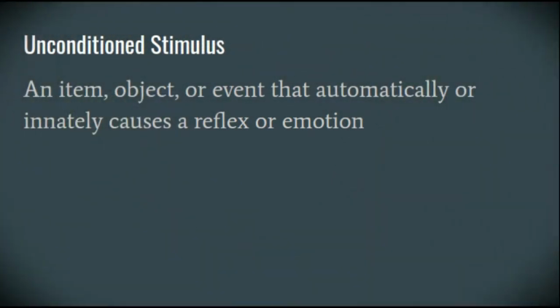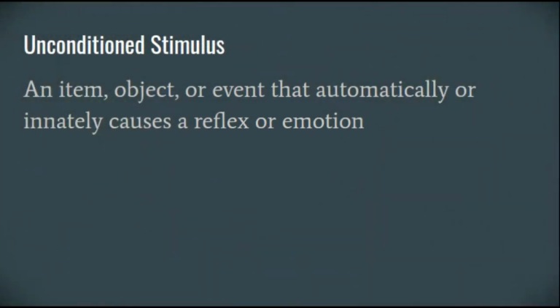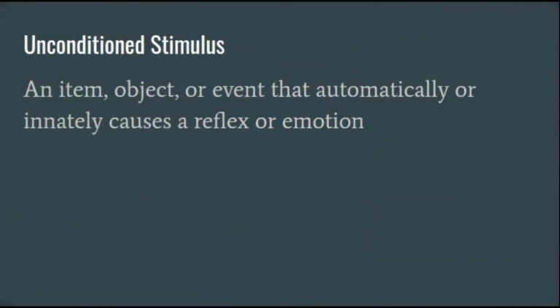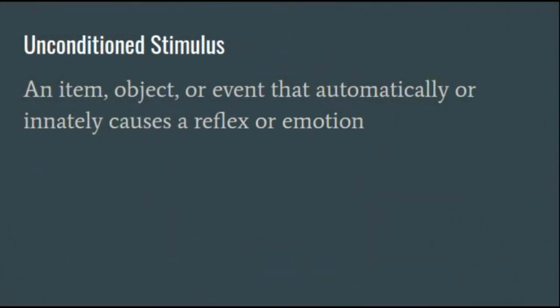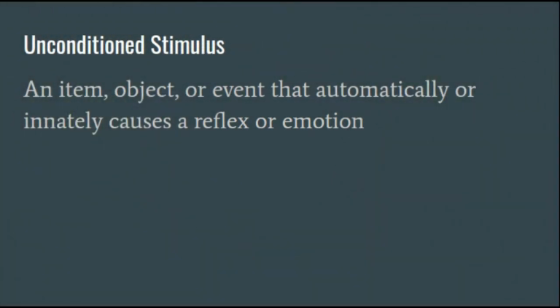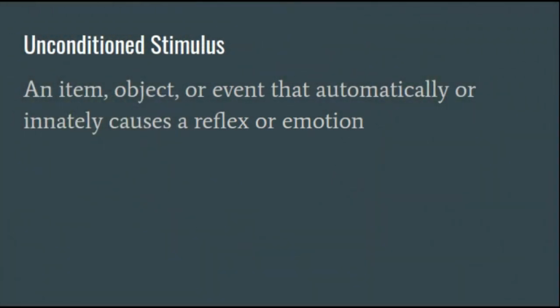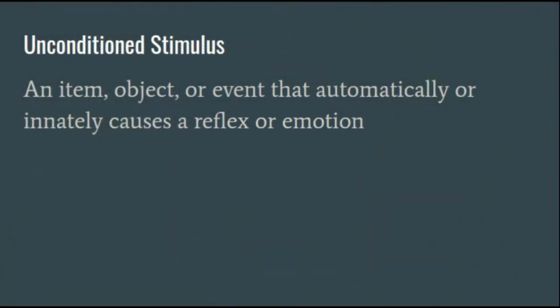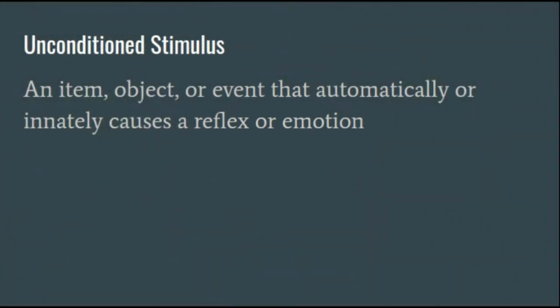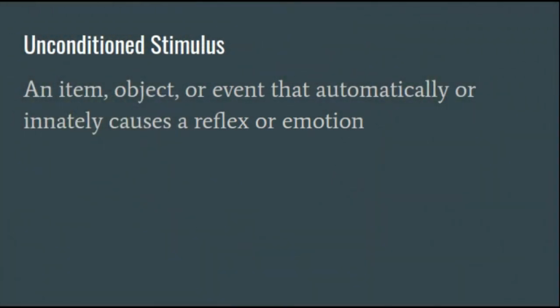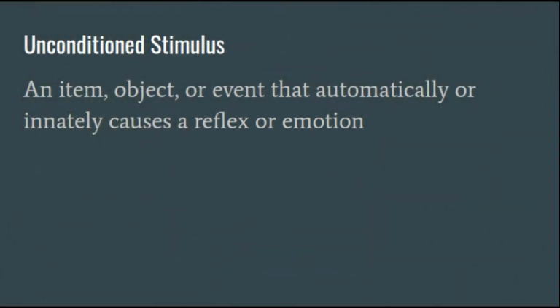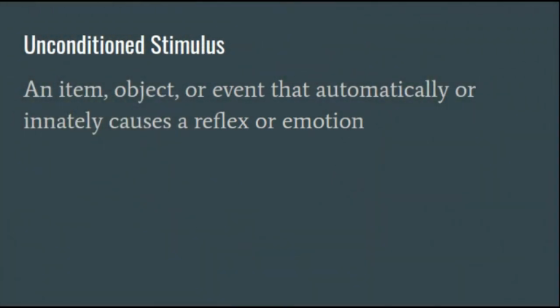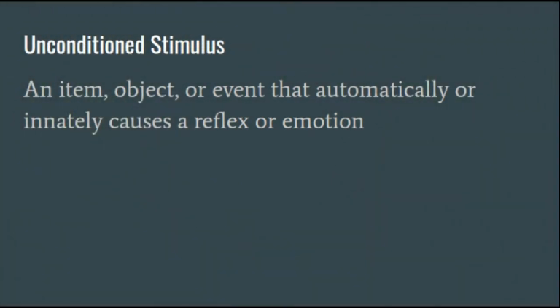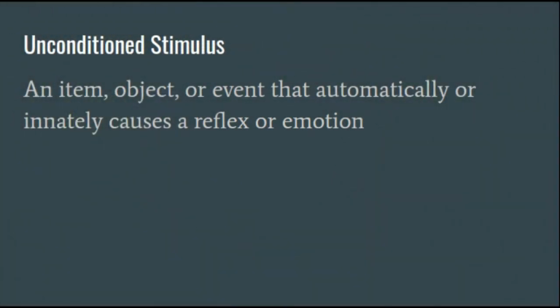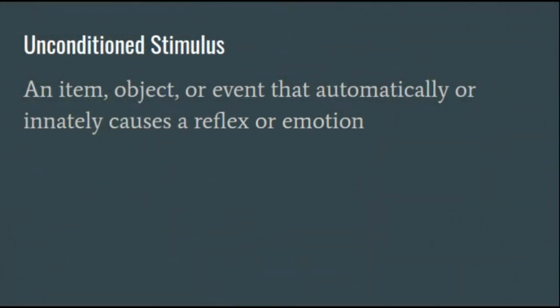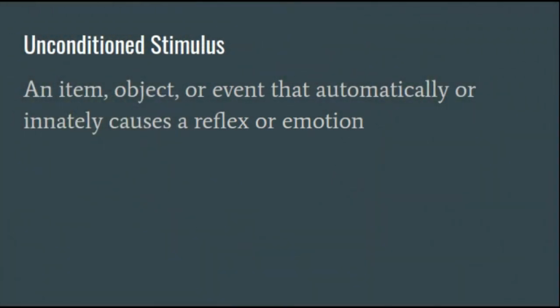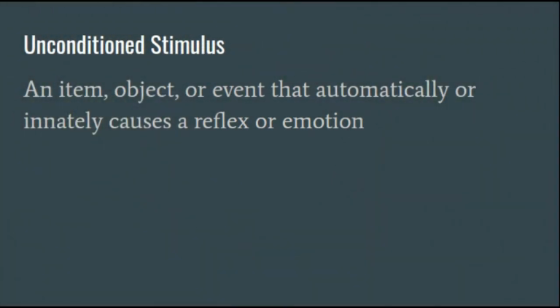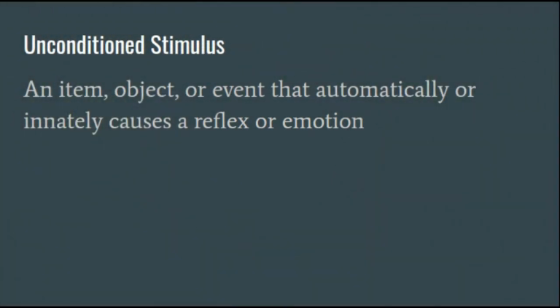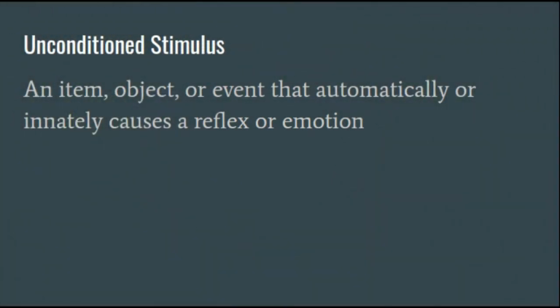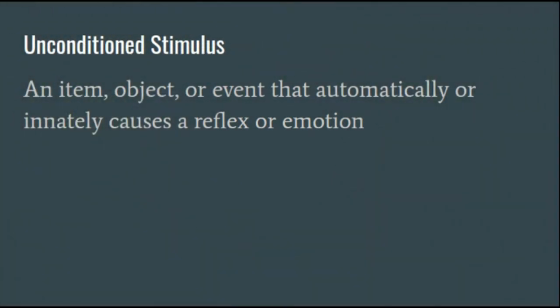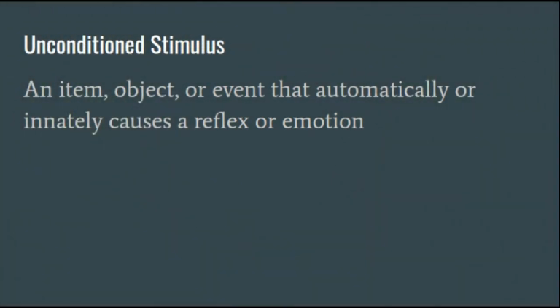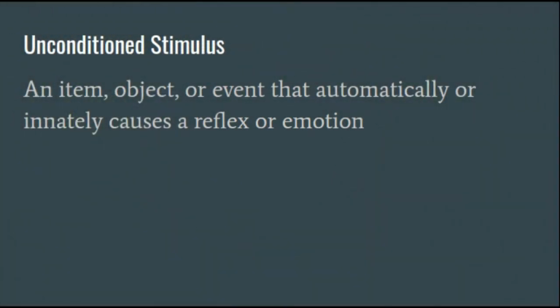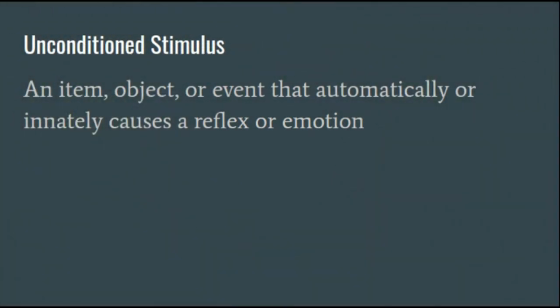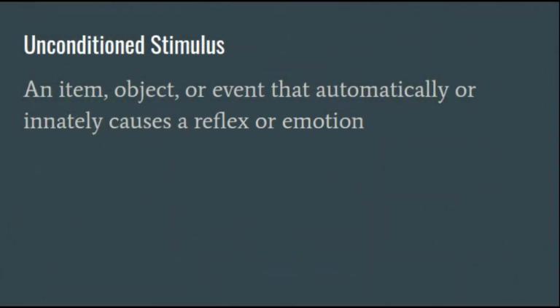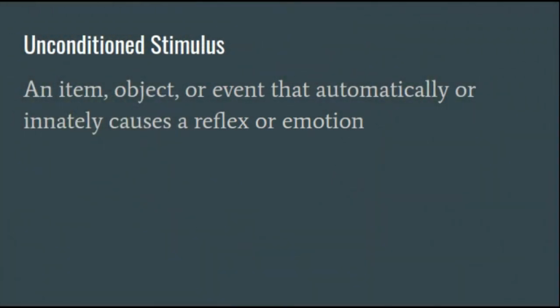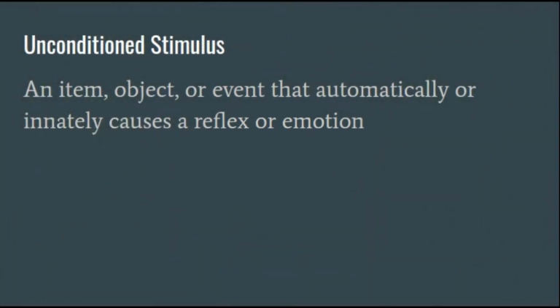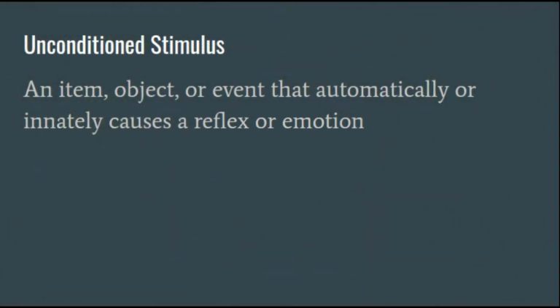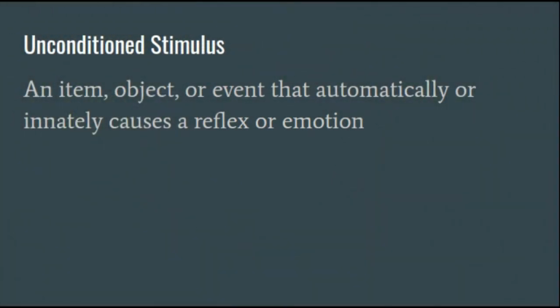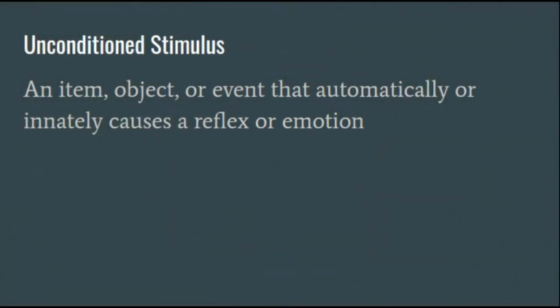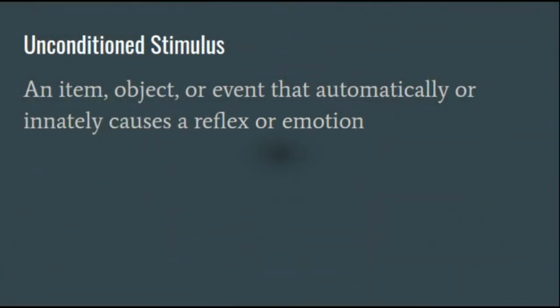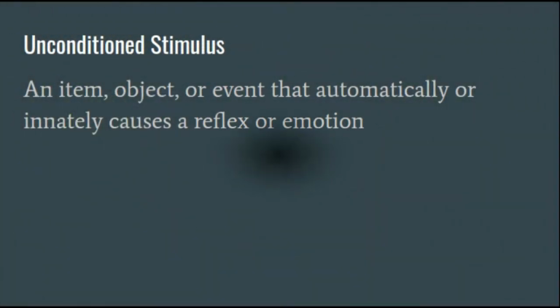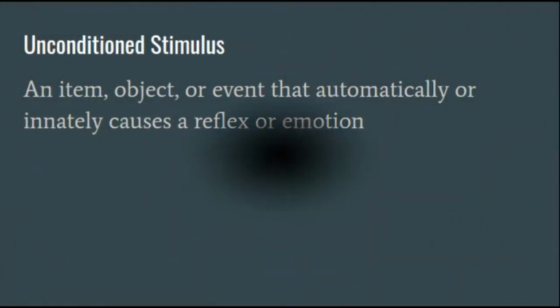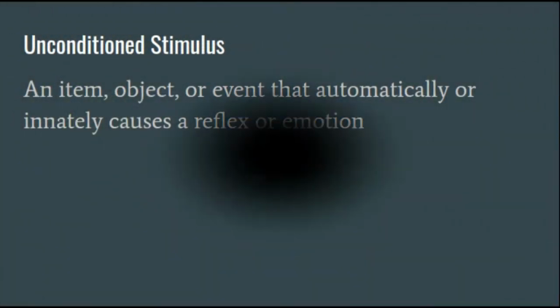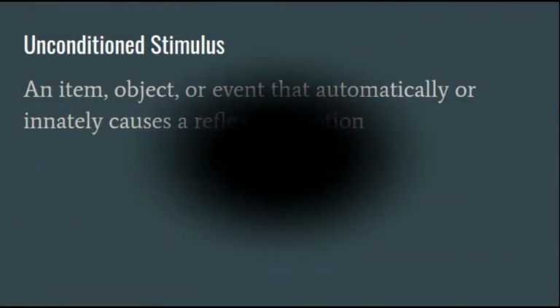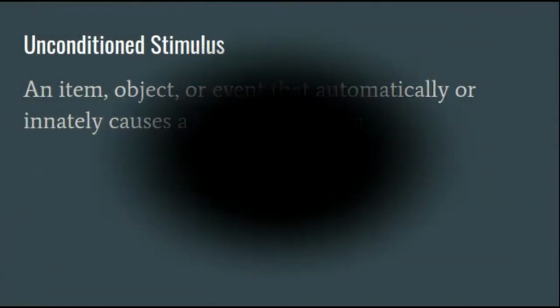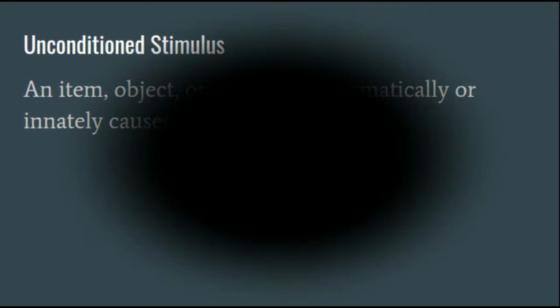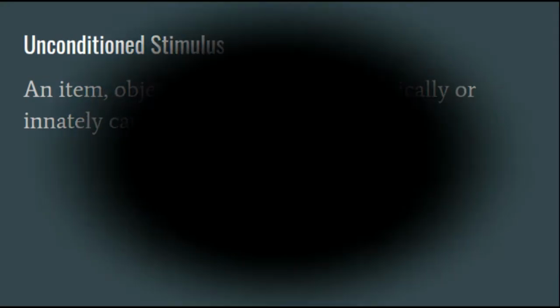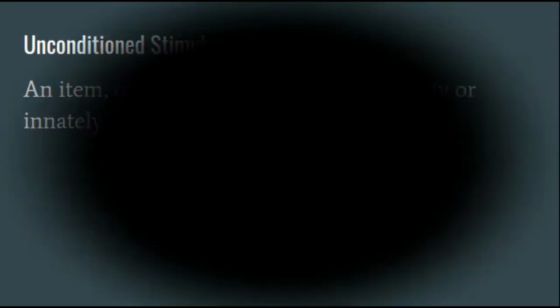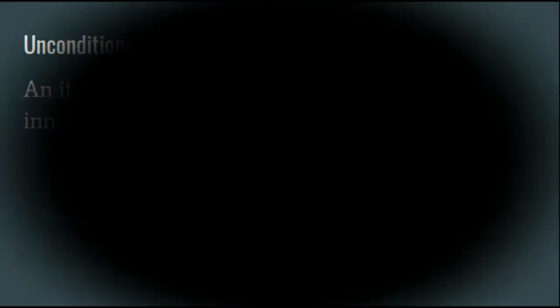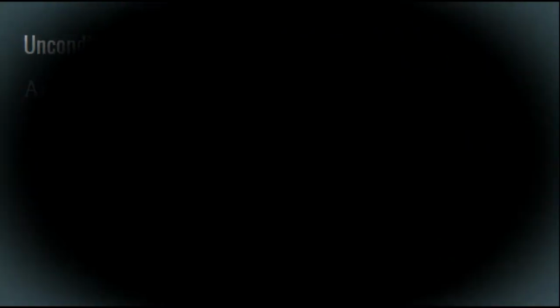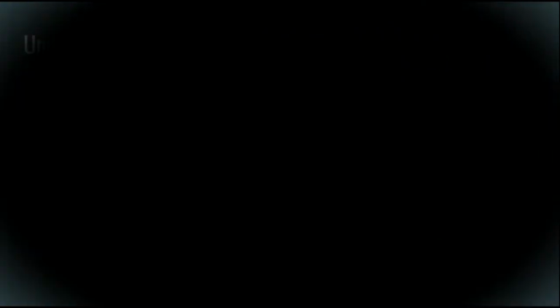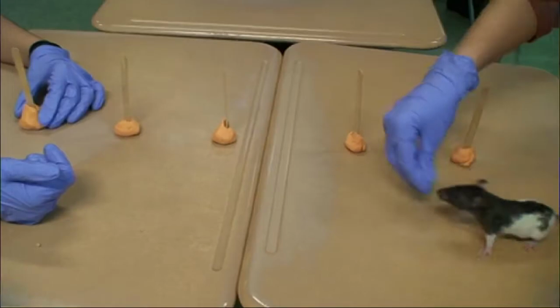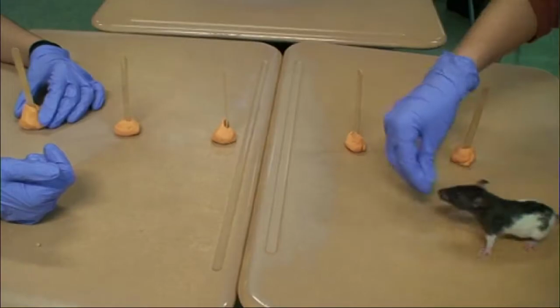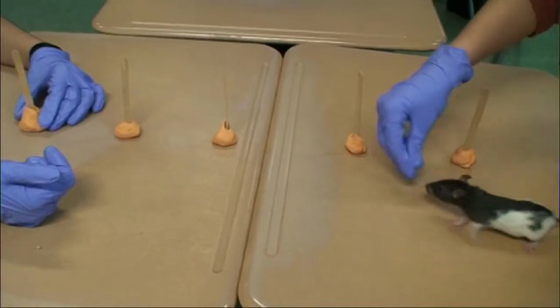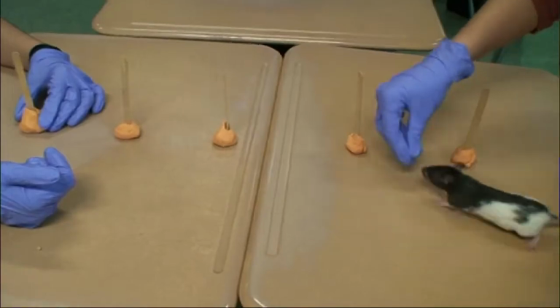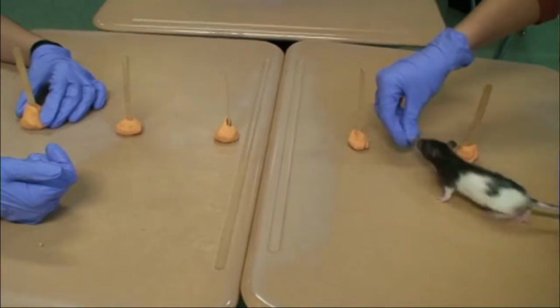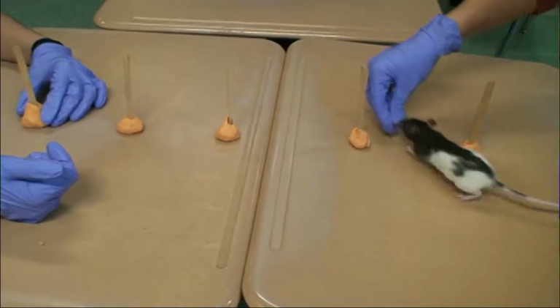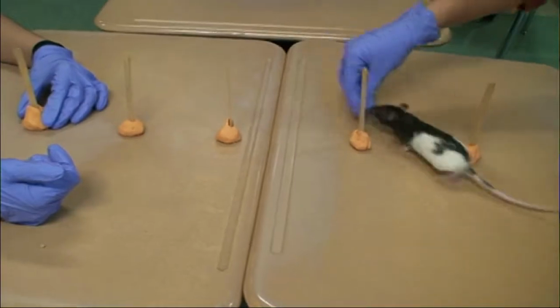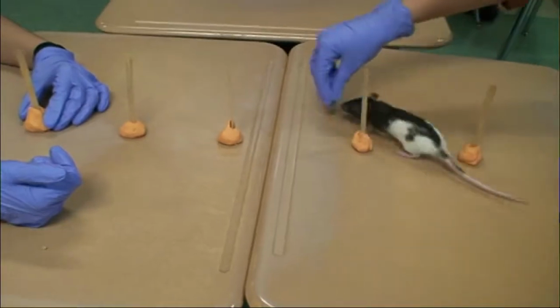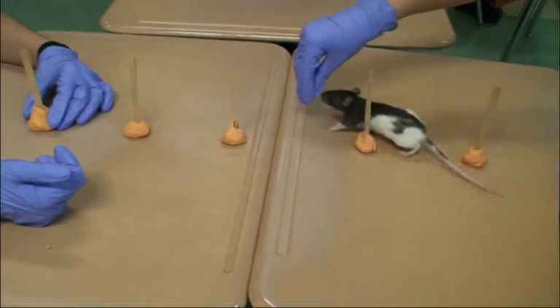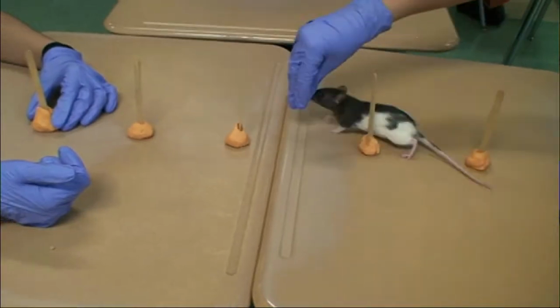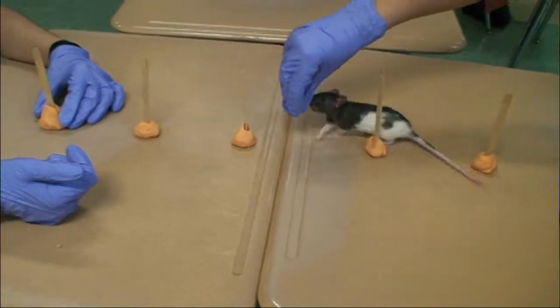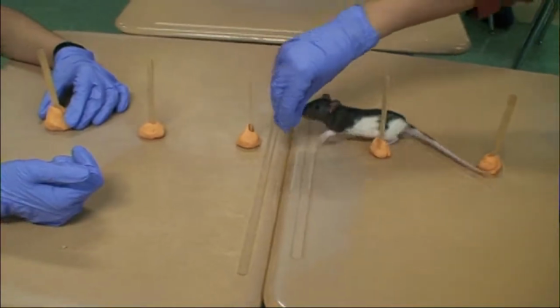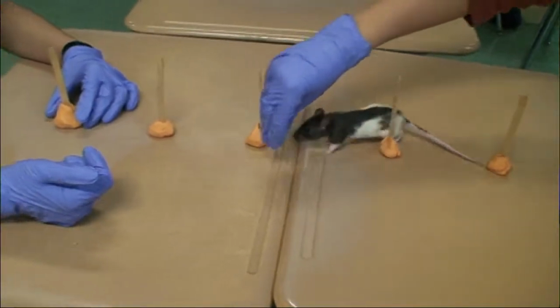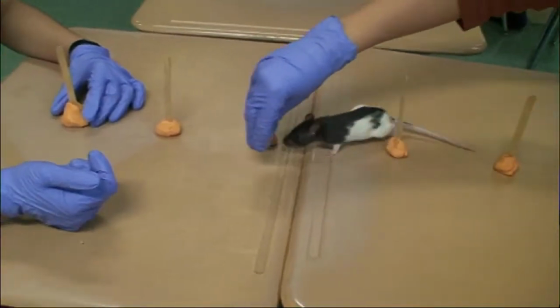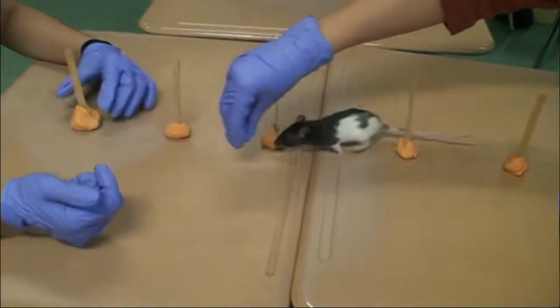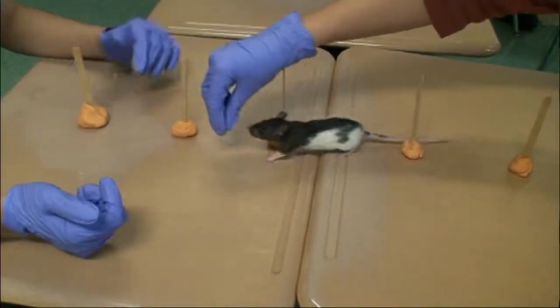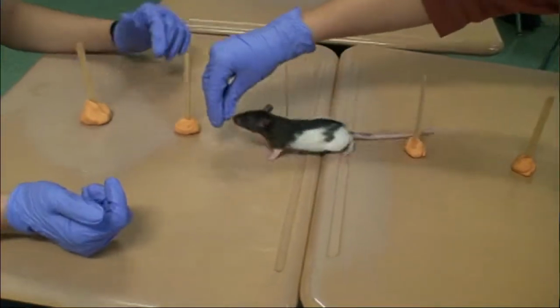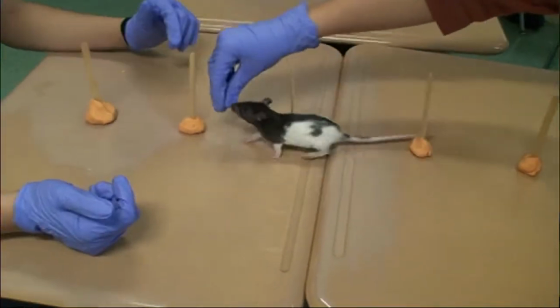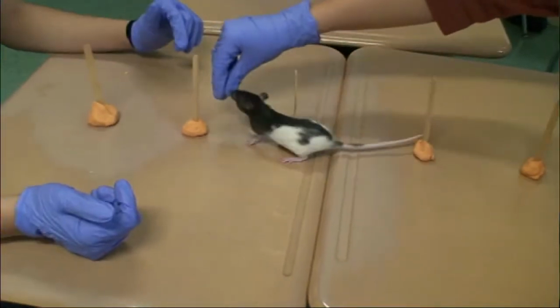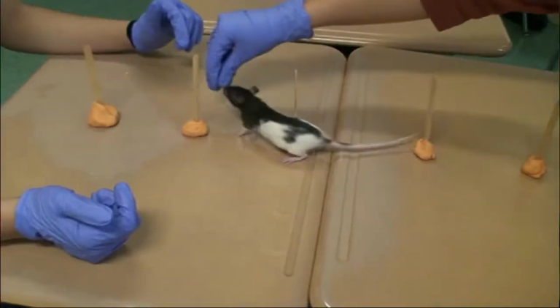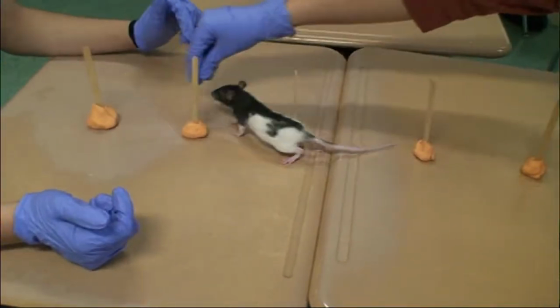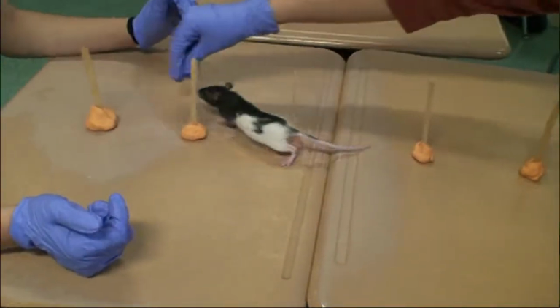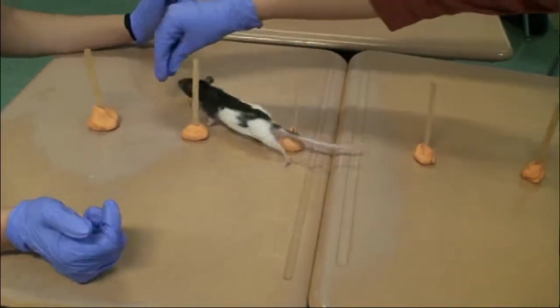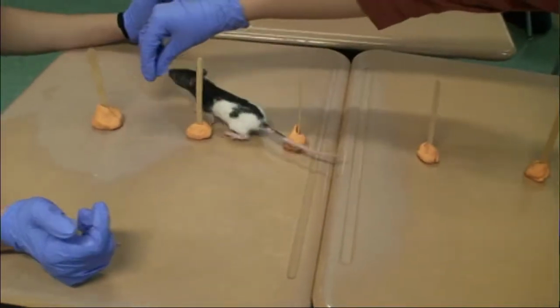The food is what we used as the unconditioned stimulus, because it naturally motivates the rat to show a reflex or emotion.